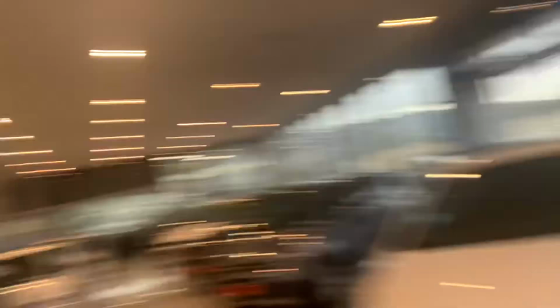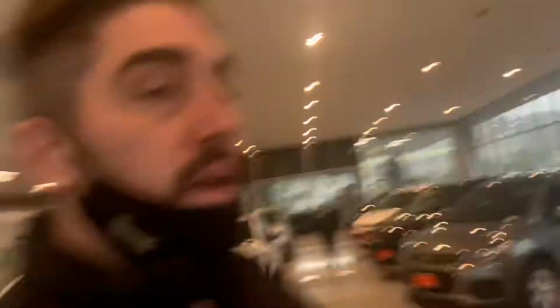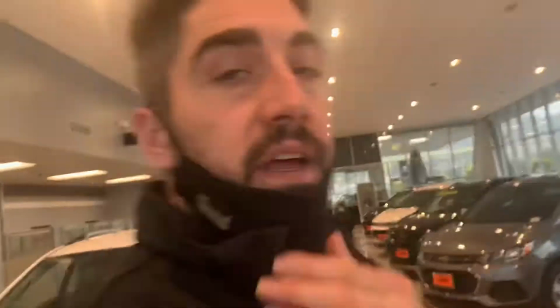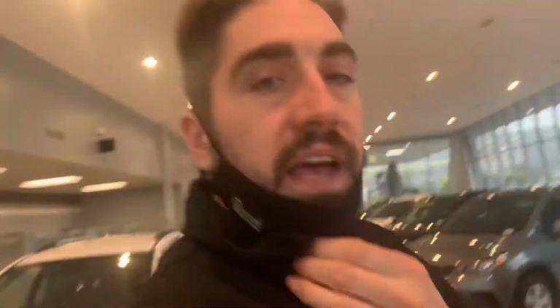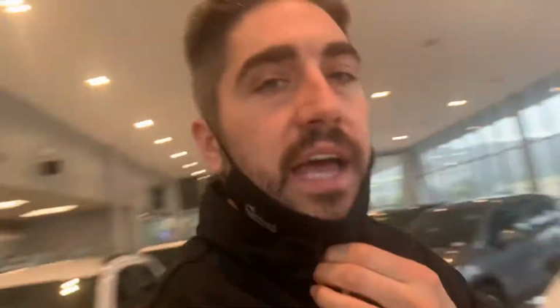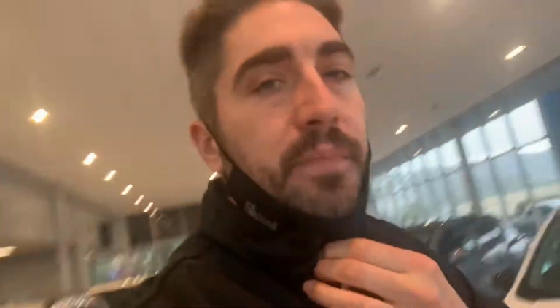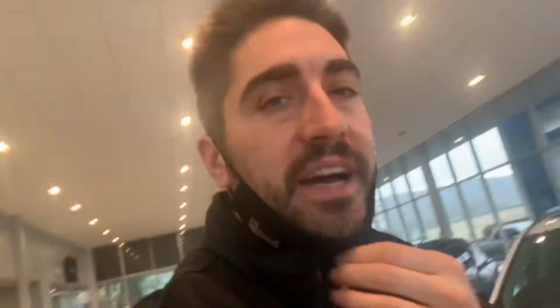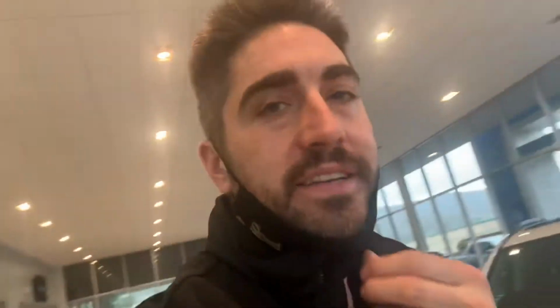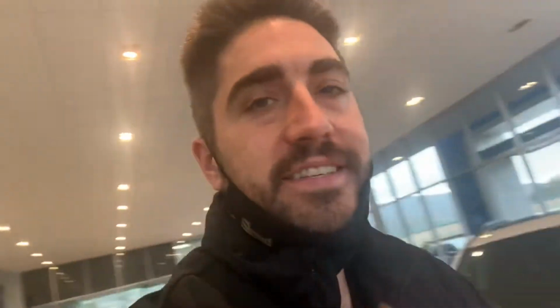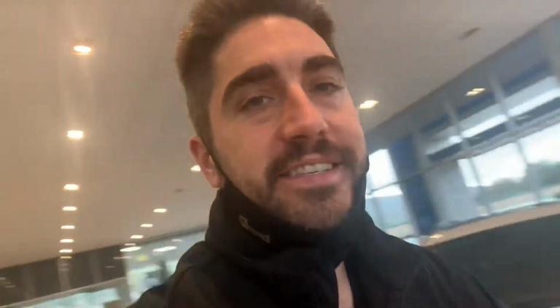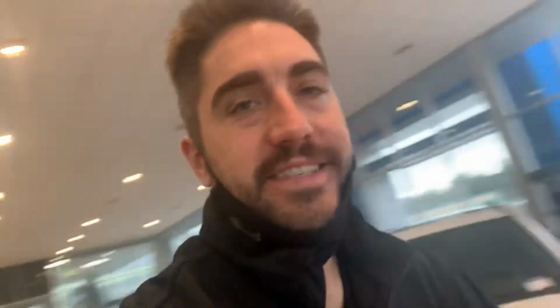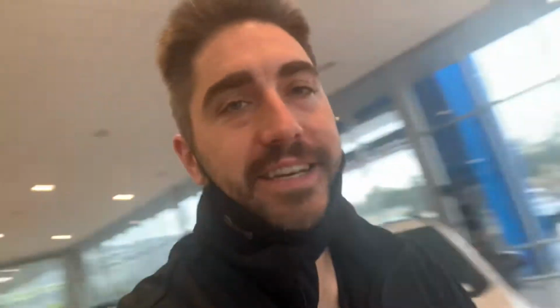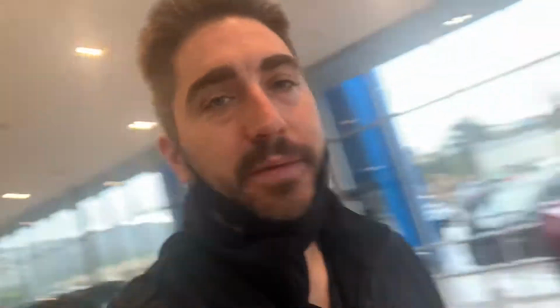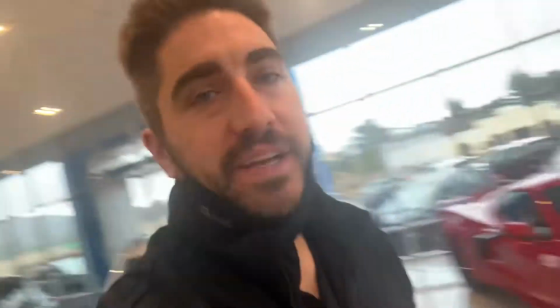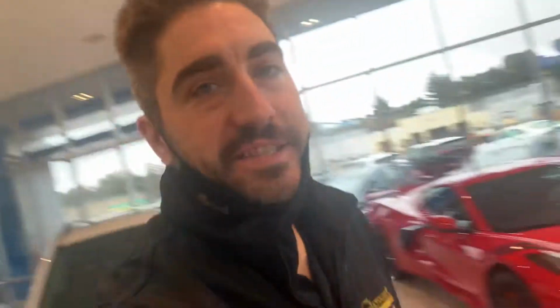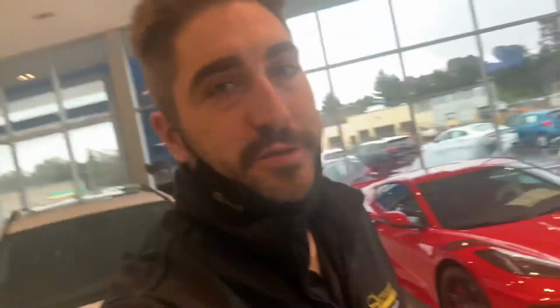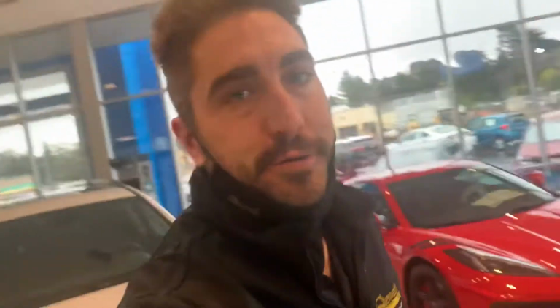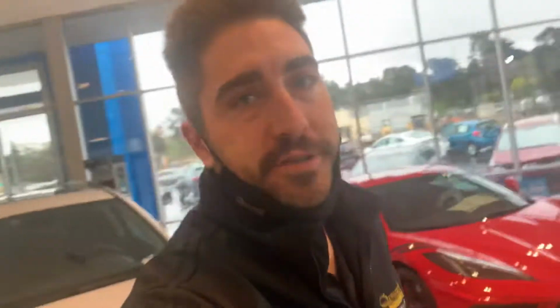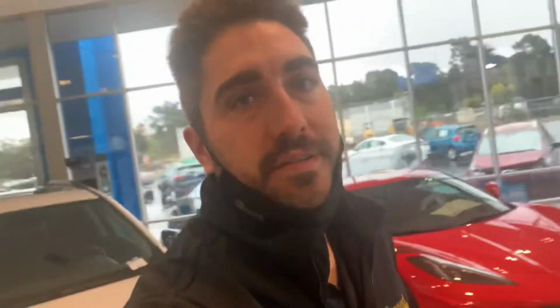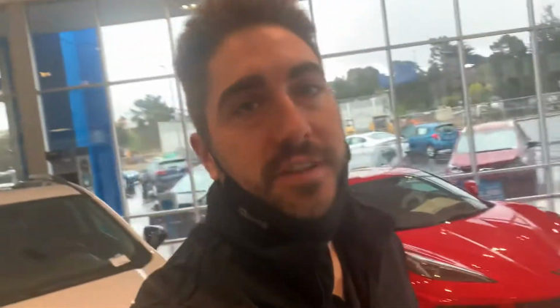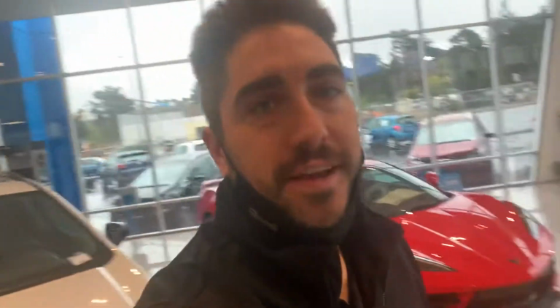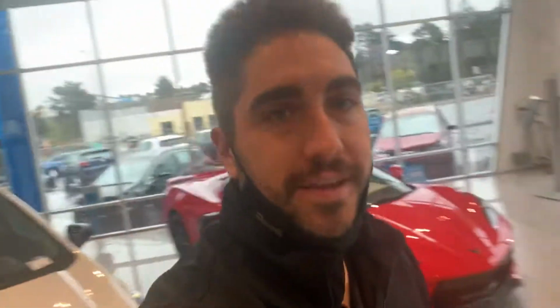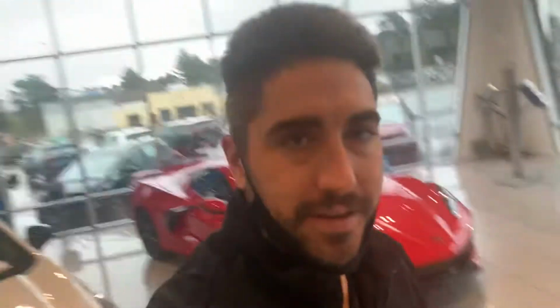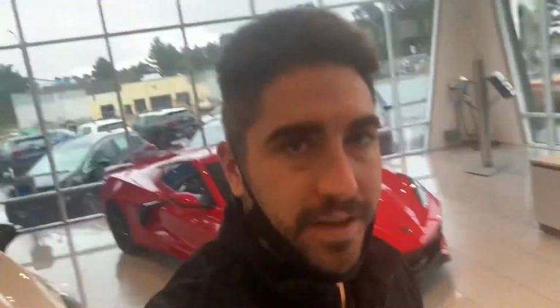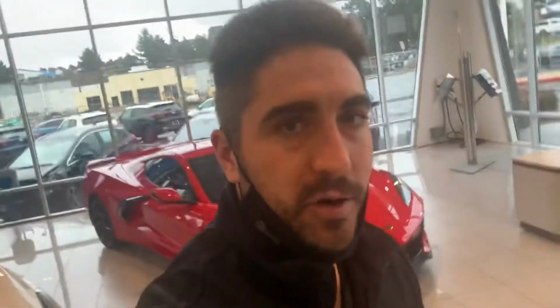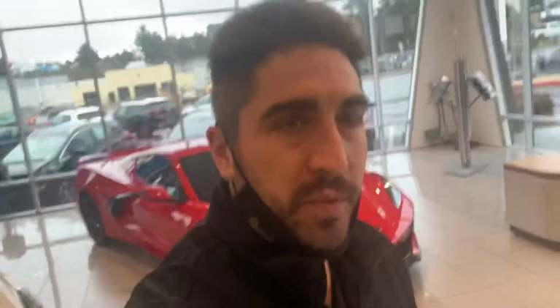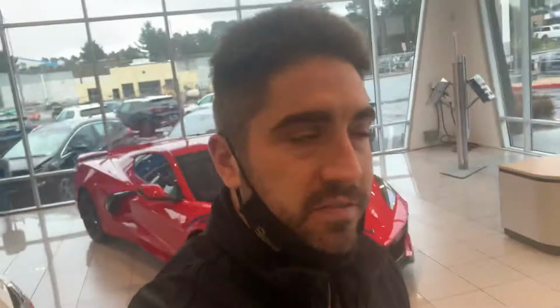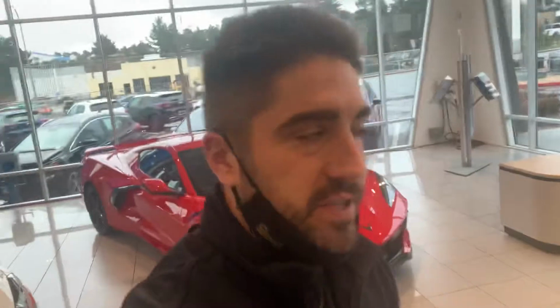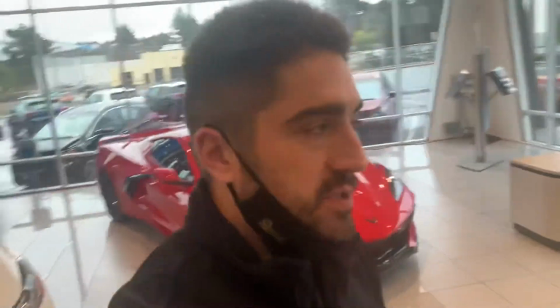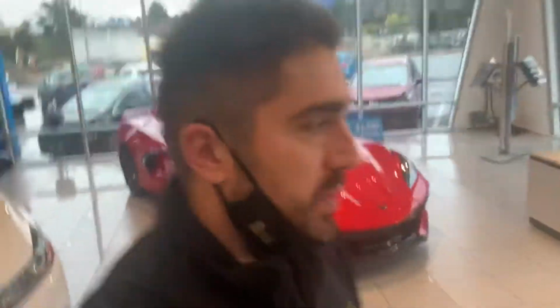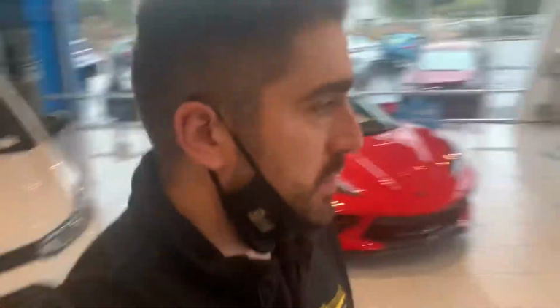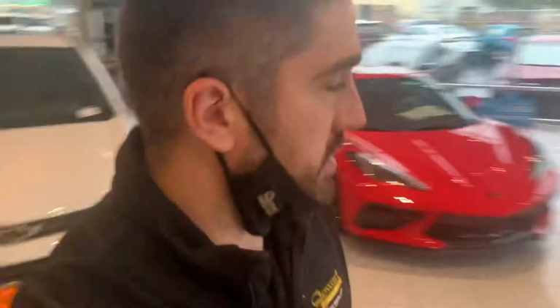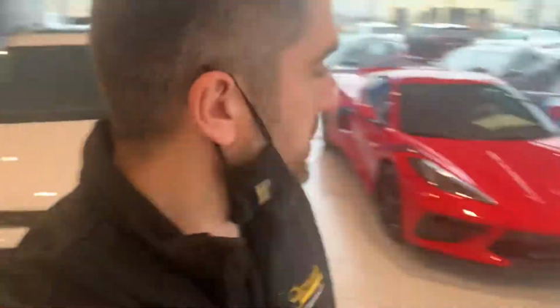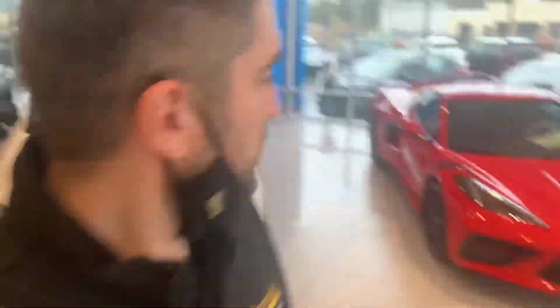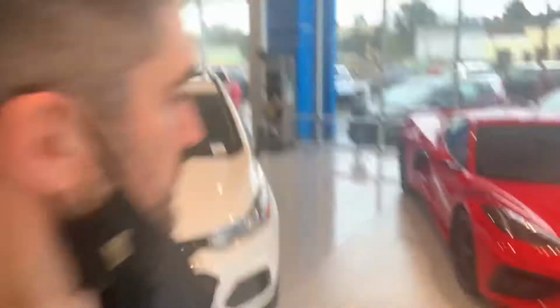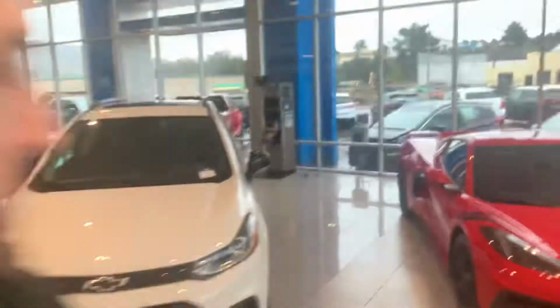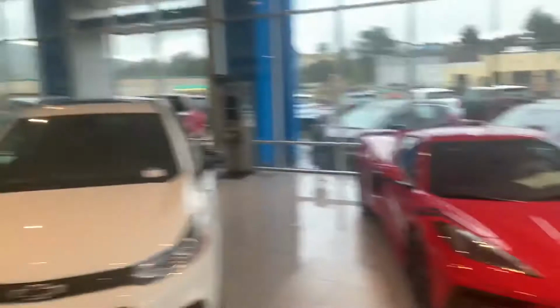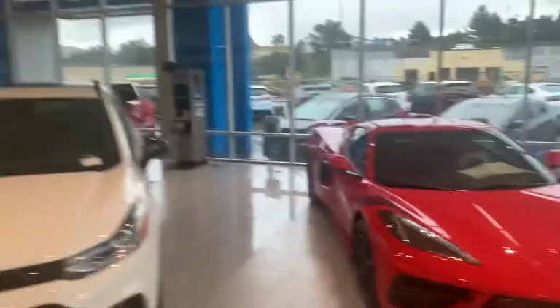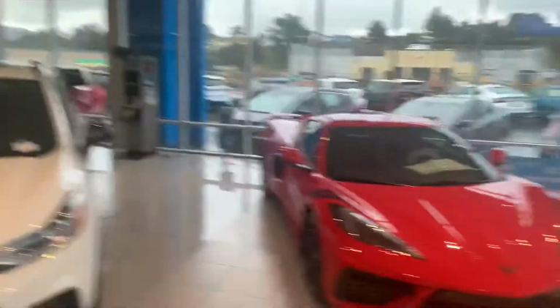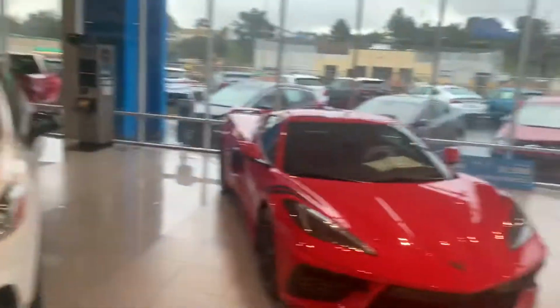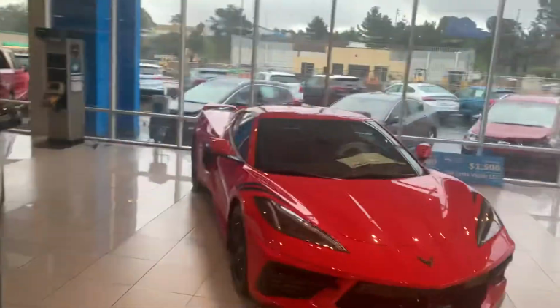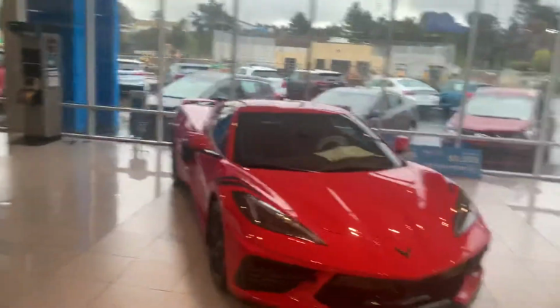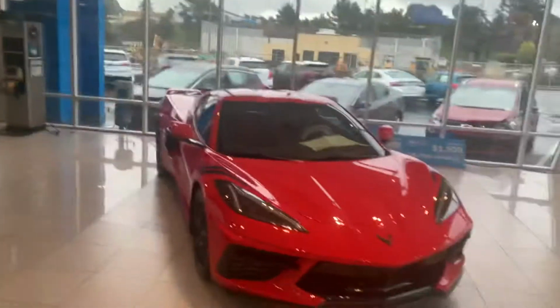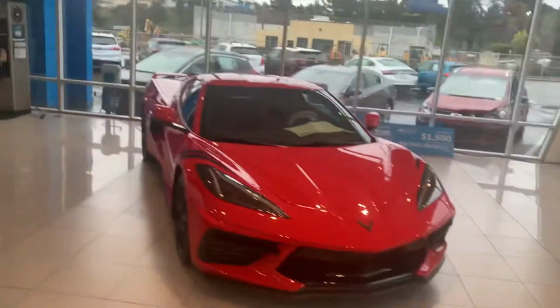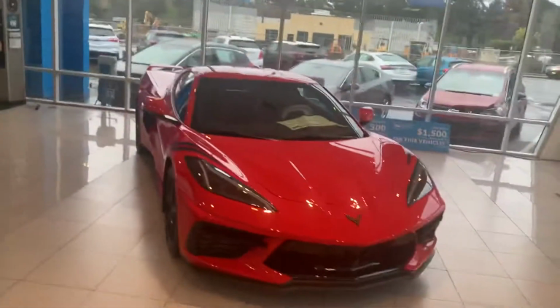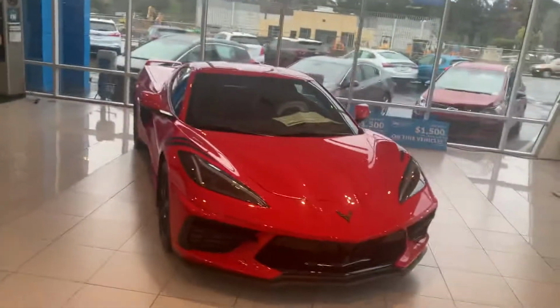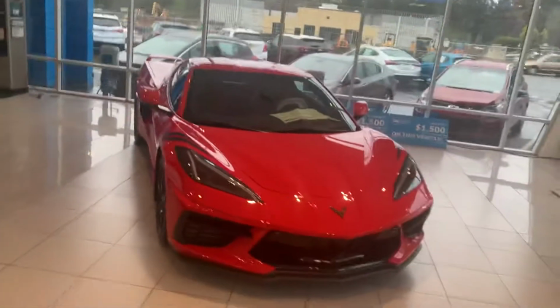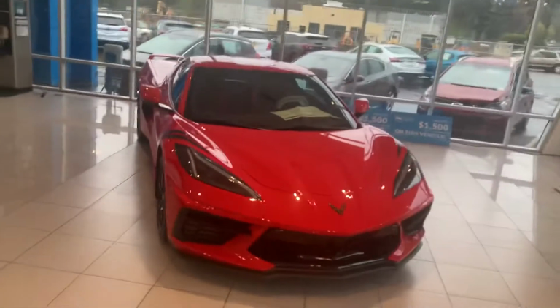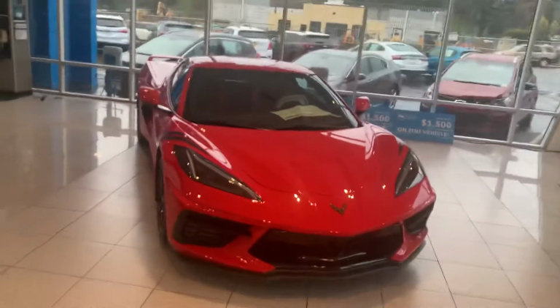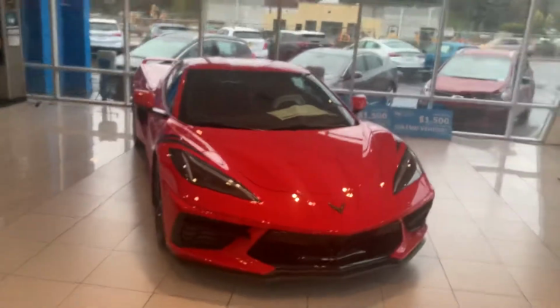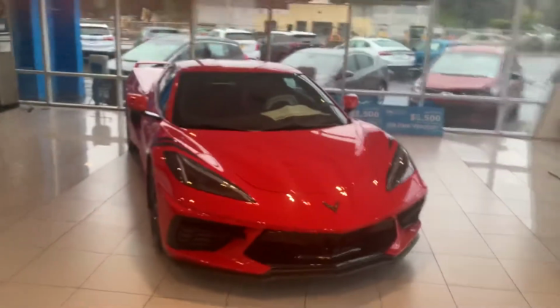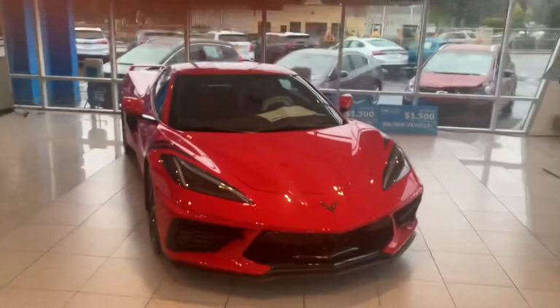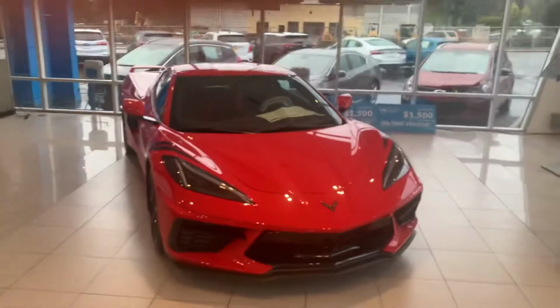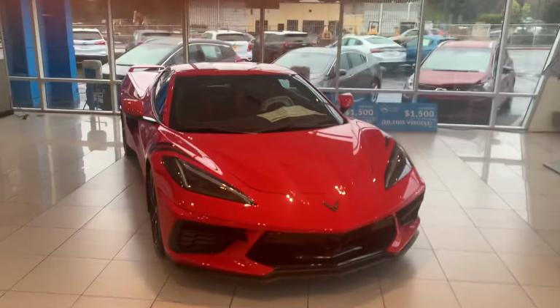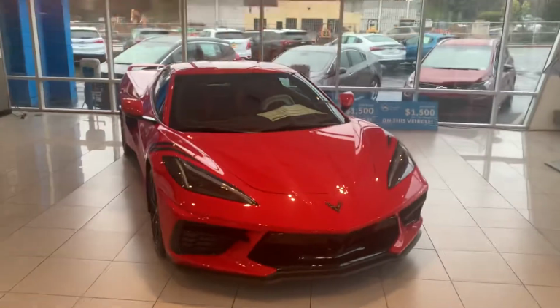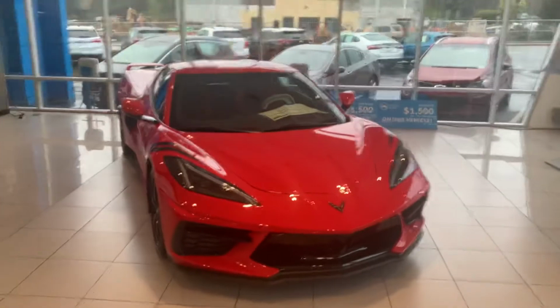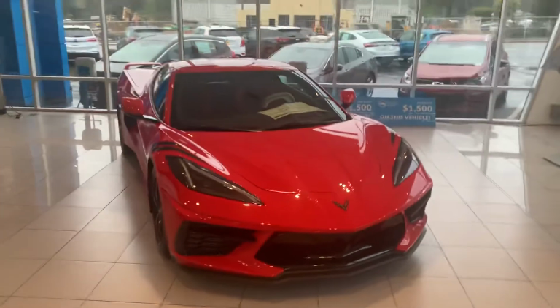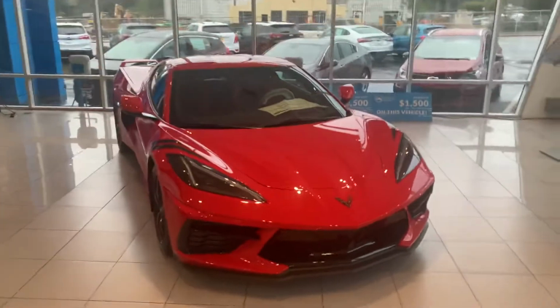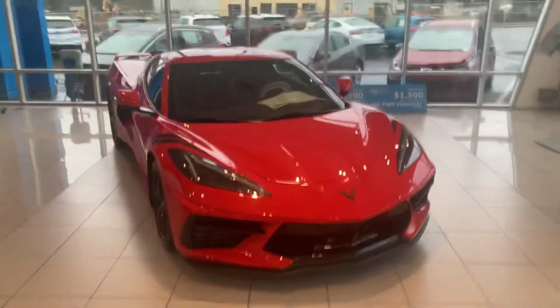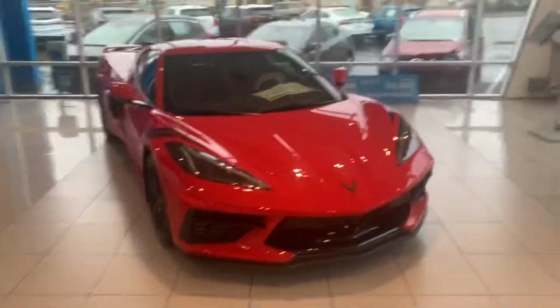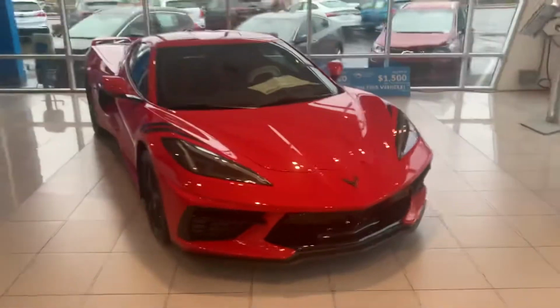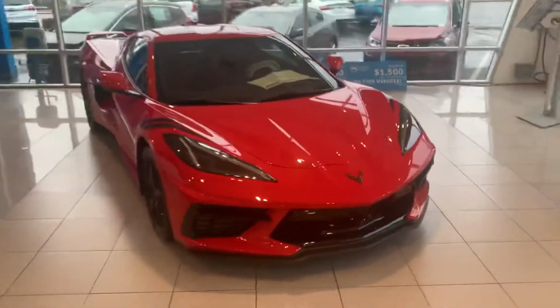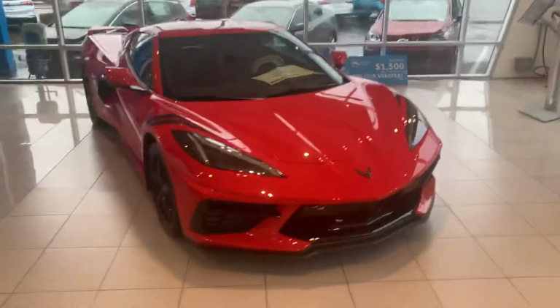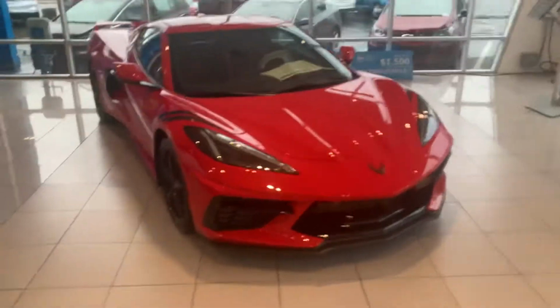Hey Mike, this is Tim at Stewart Chevrolet. I hope everything's well with you. I want to get you a better look at the 2020 Corvette.